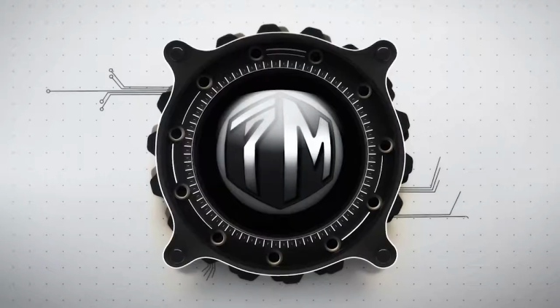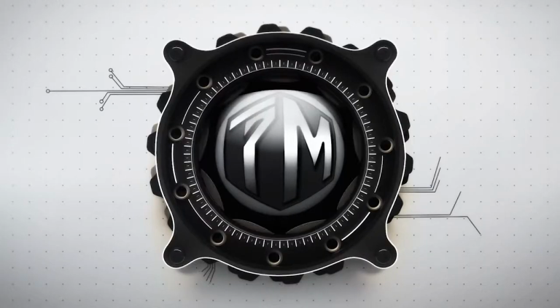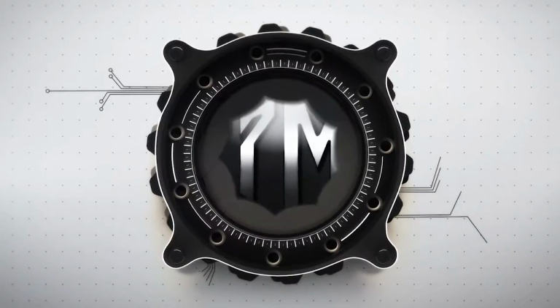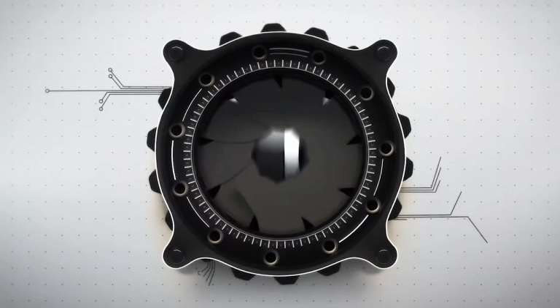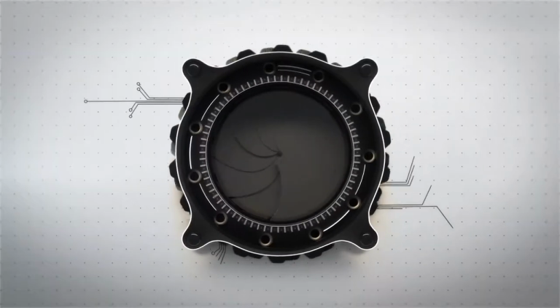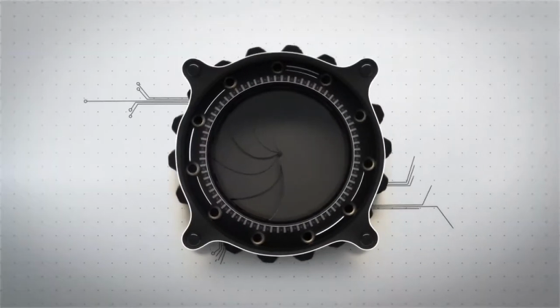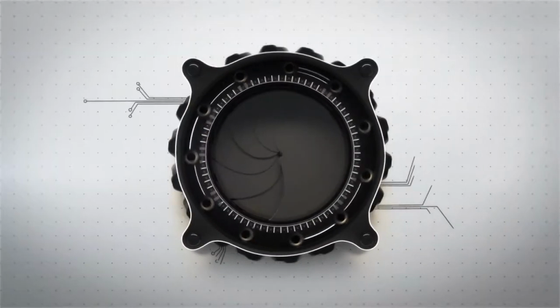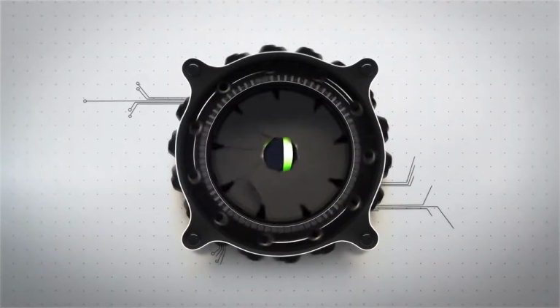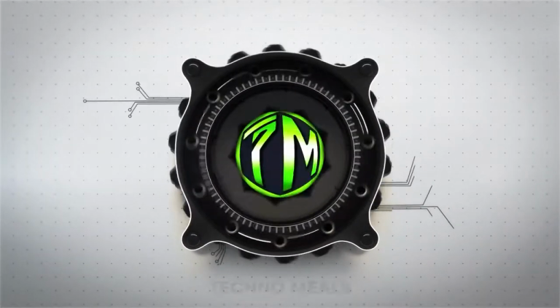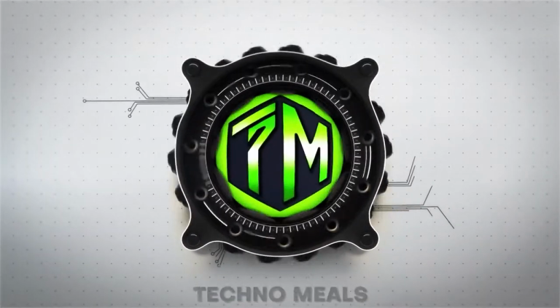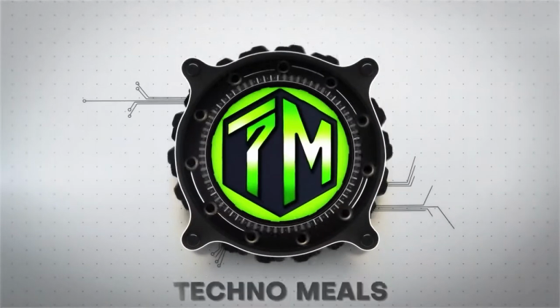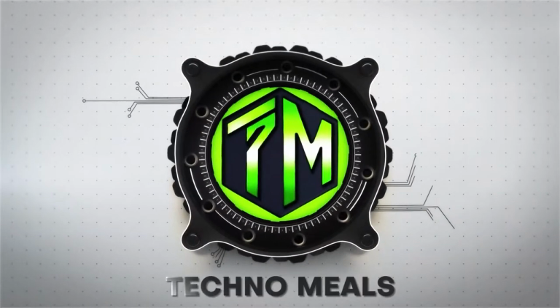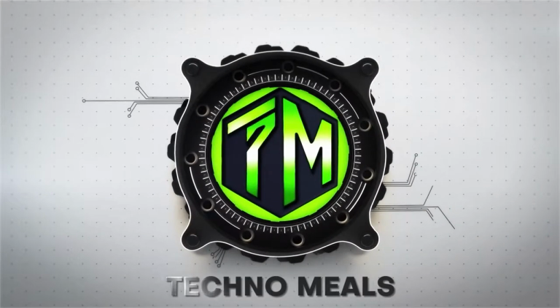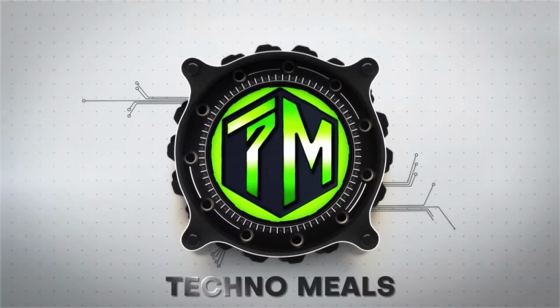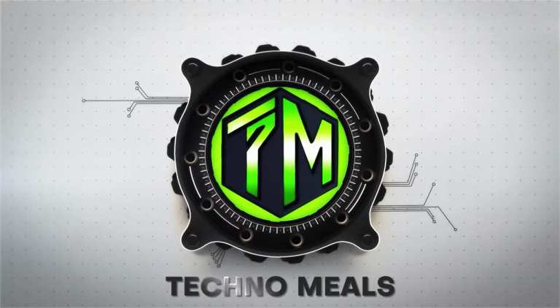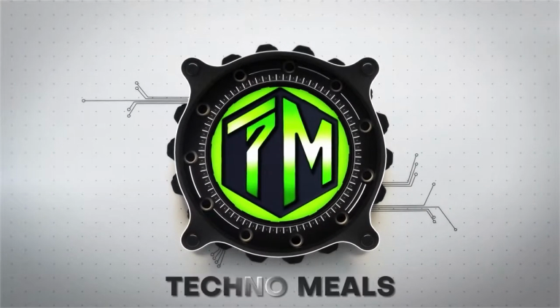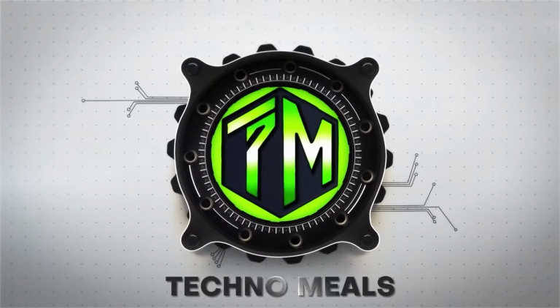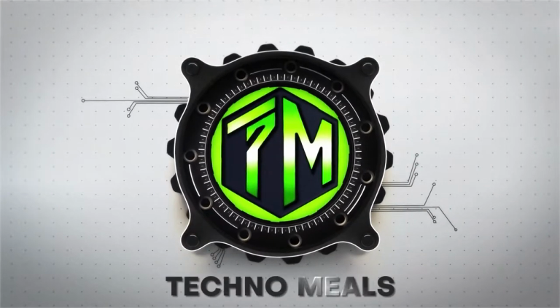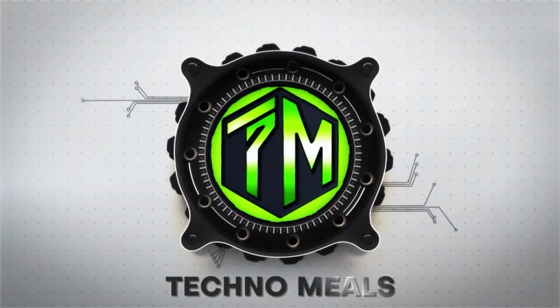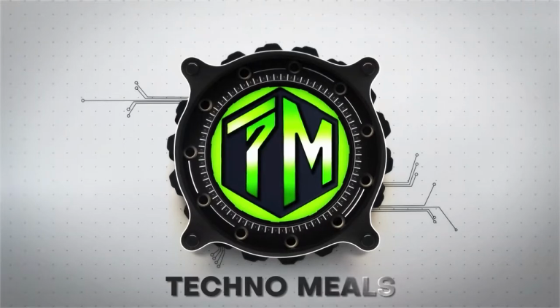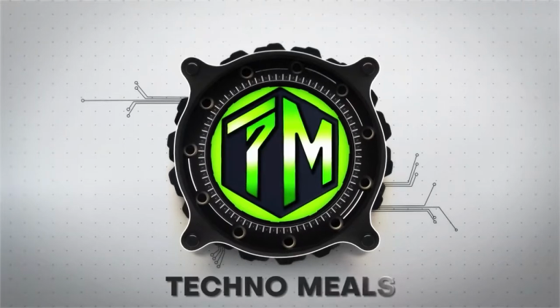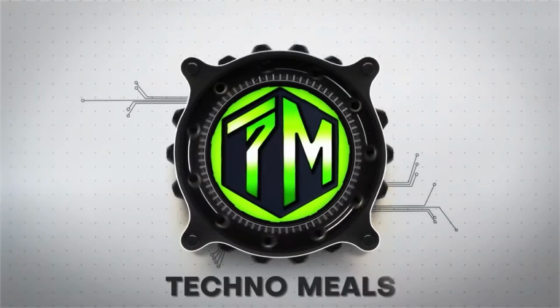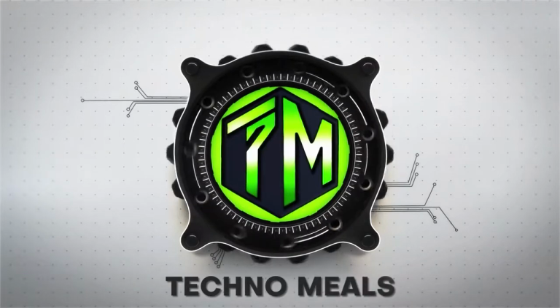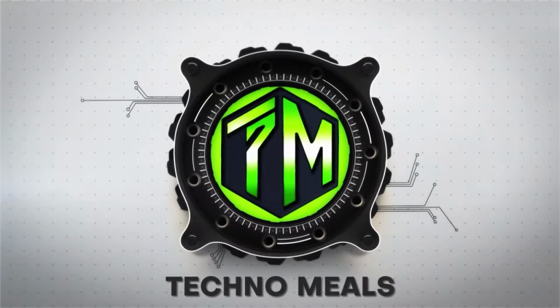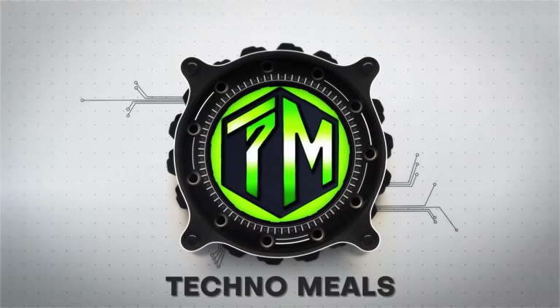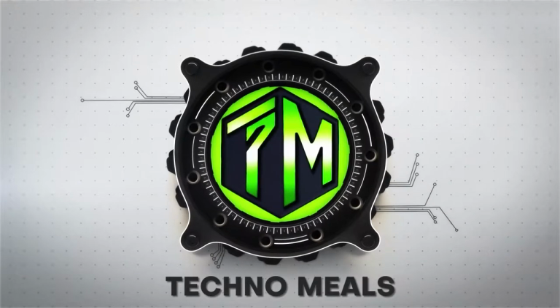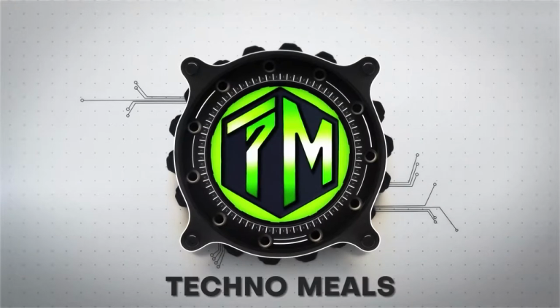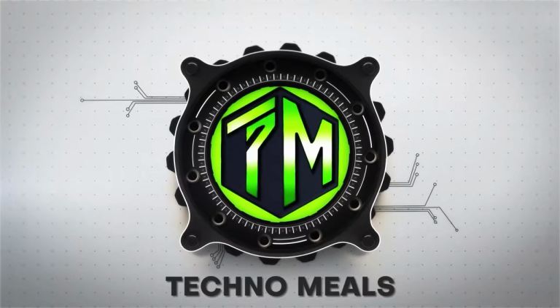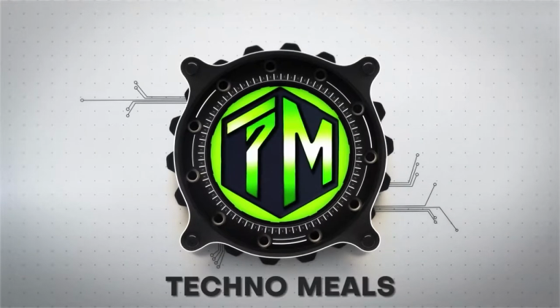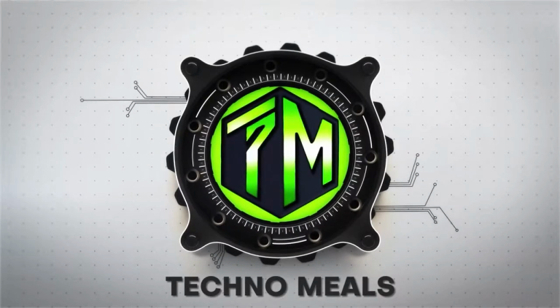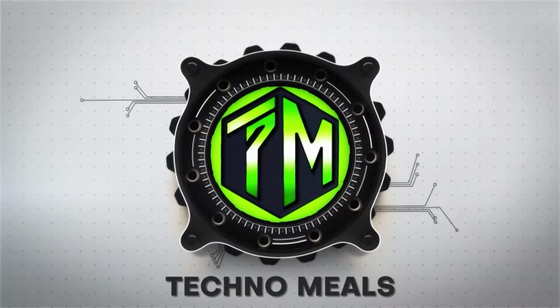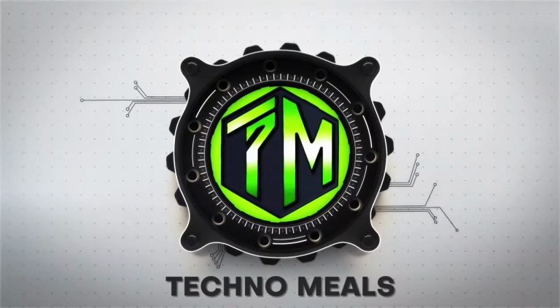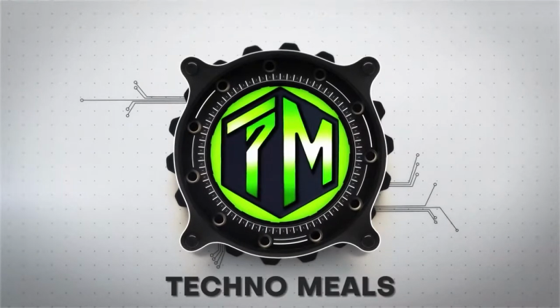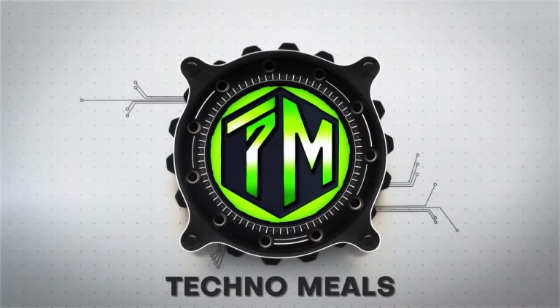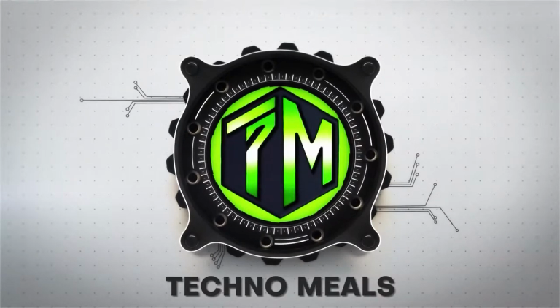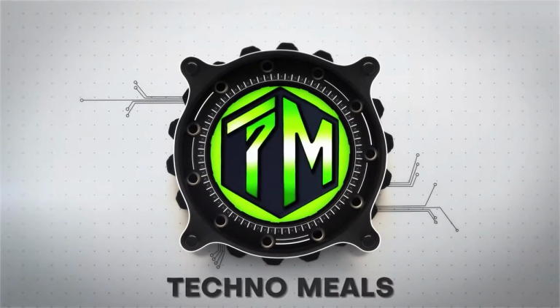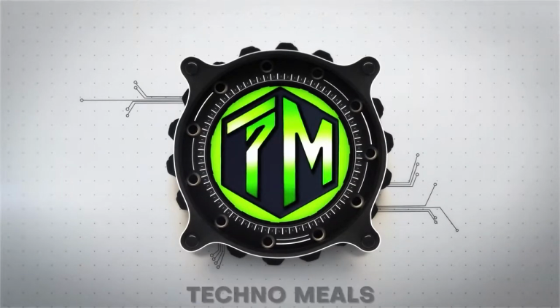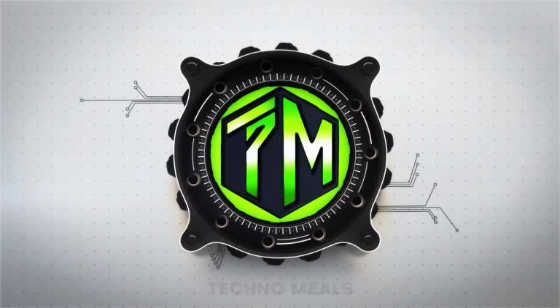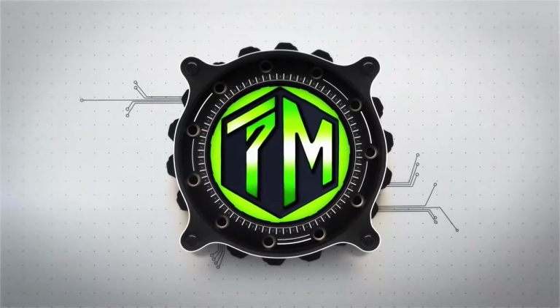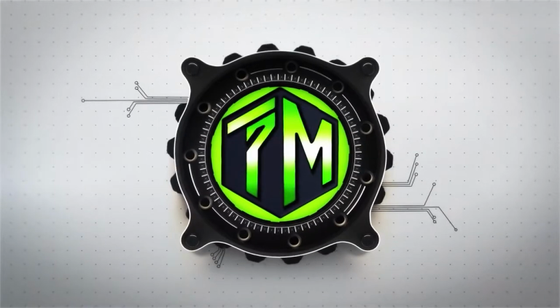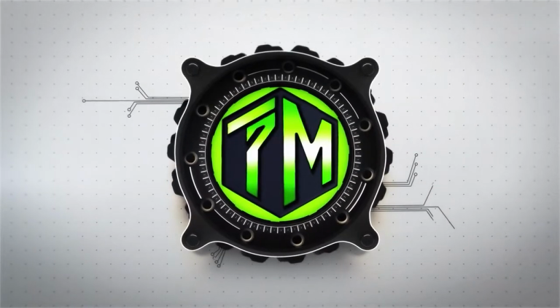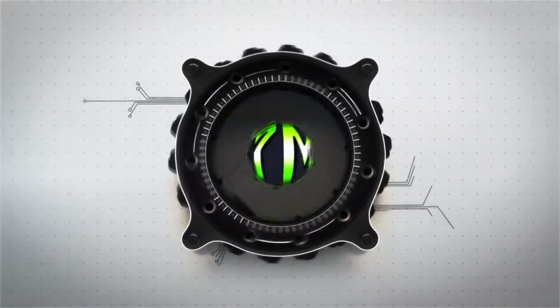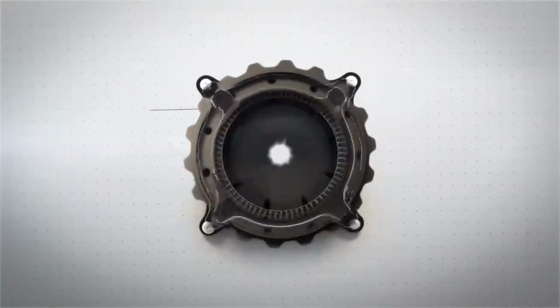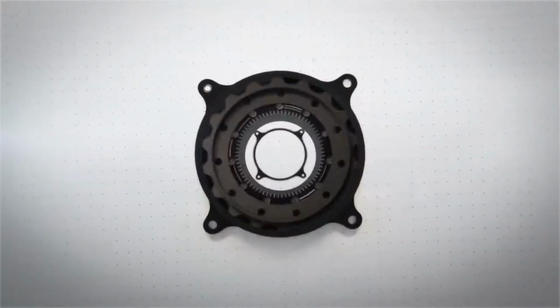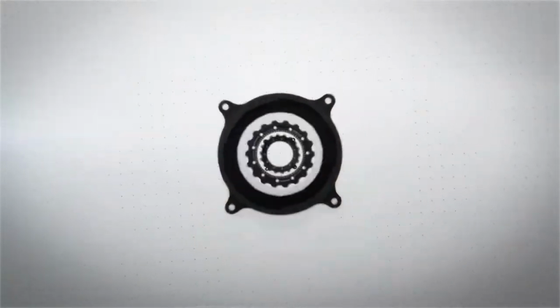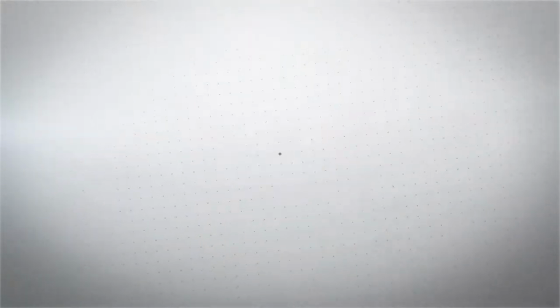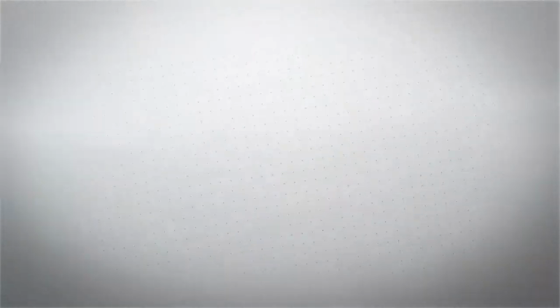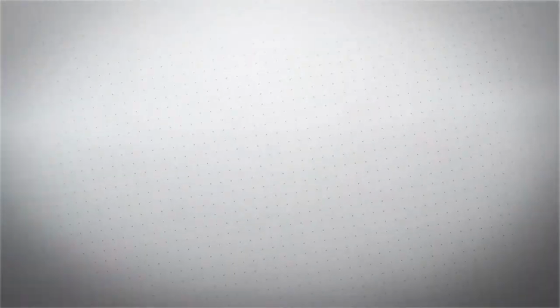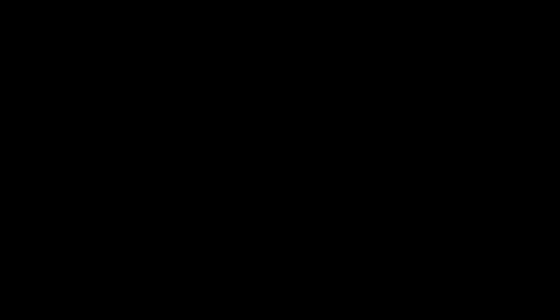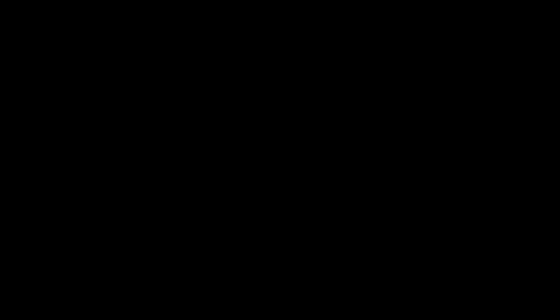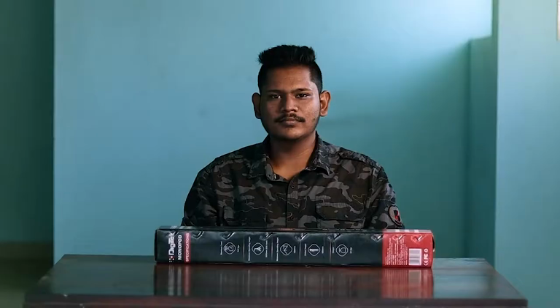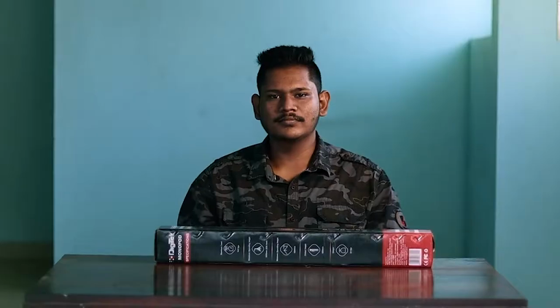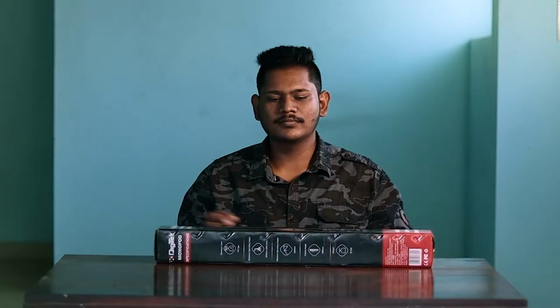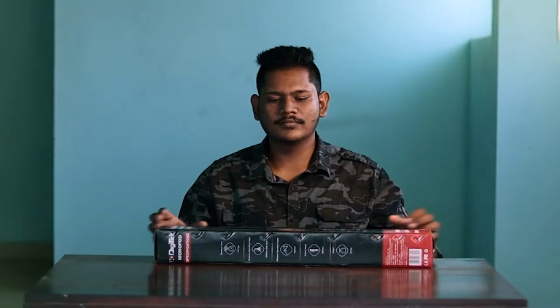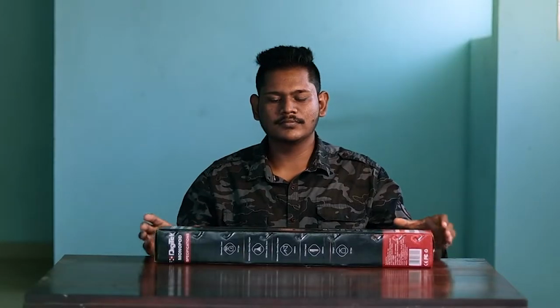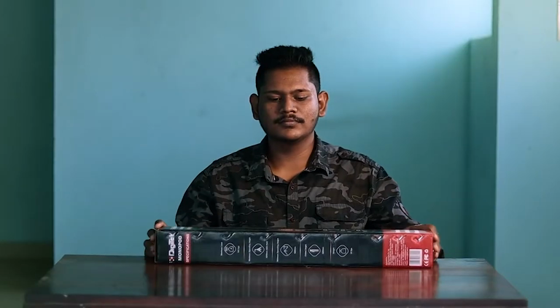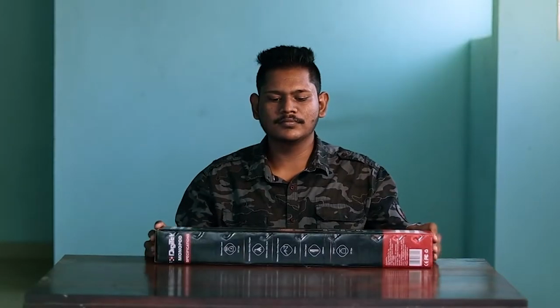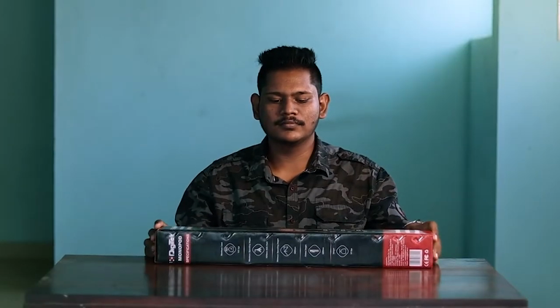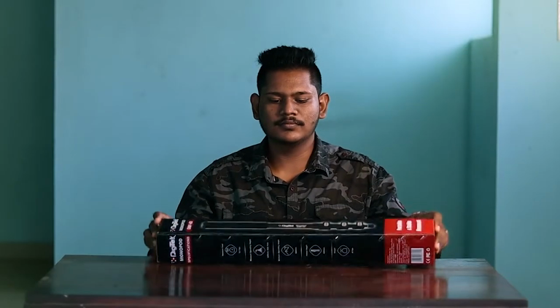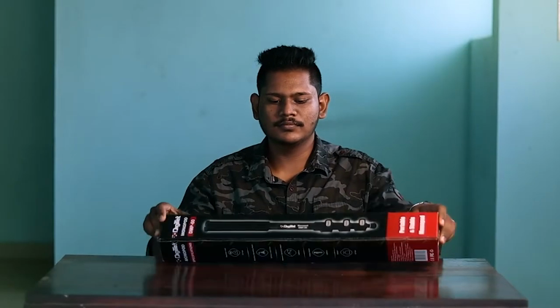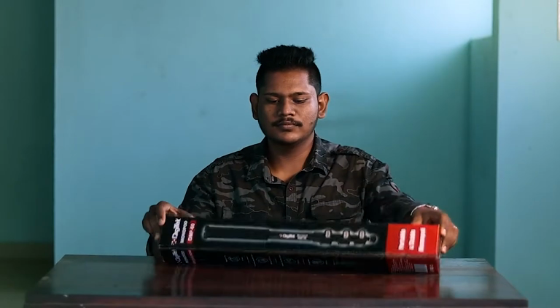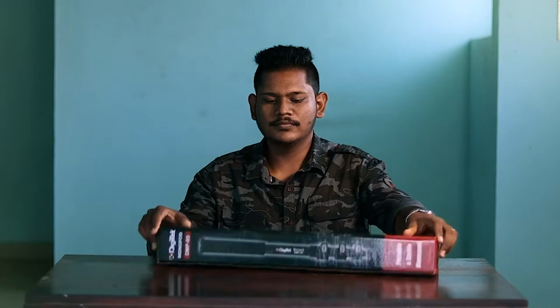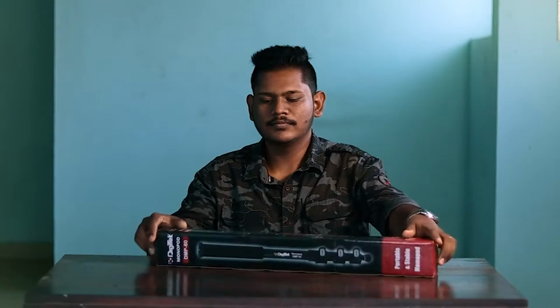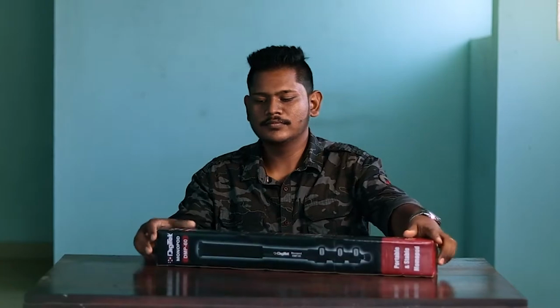Welcome to Techno Meals. If you haven't subscribed yet, consider subscribing to our channel. Now, let's get started.